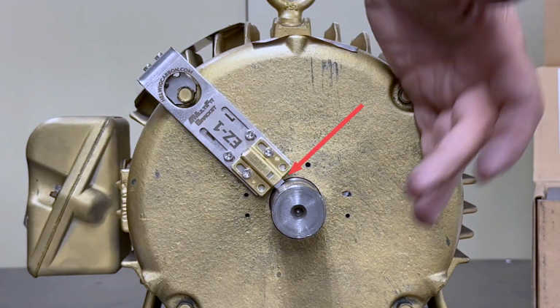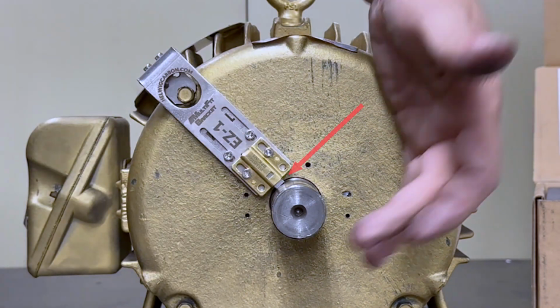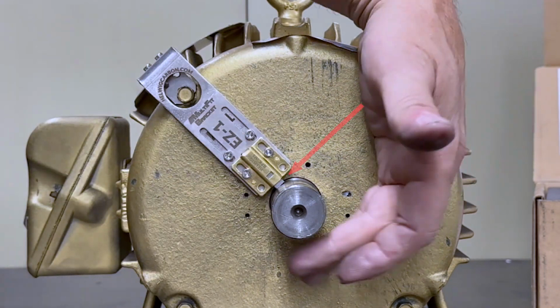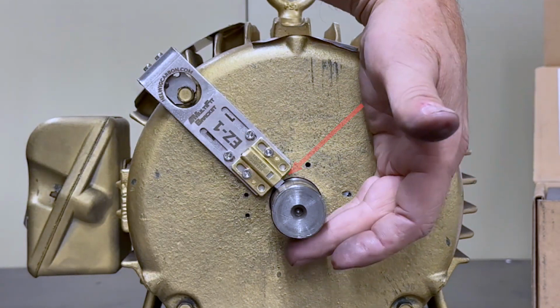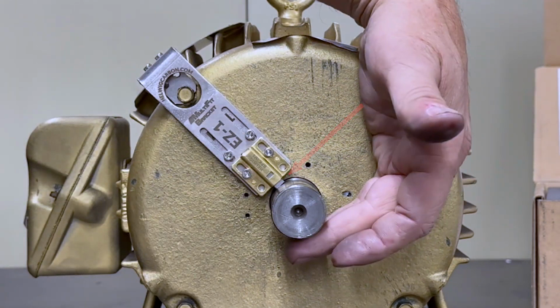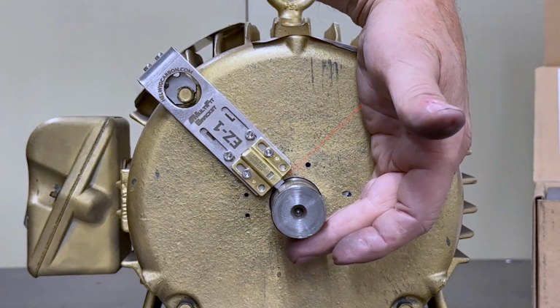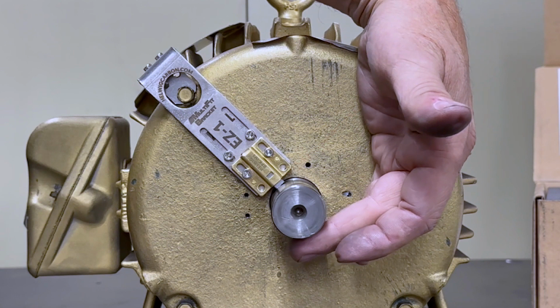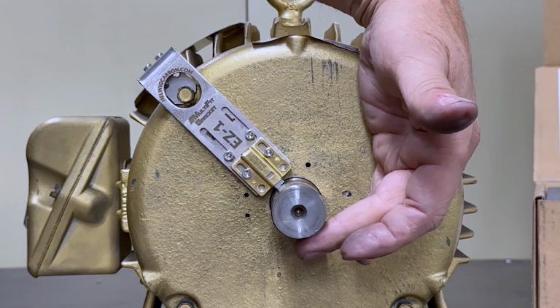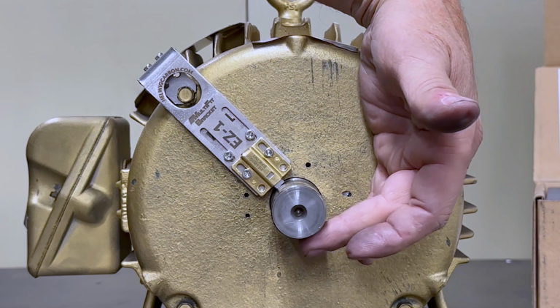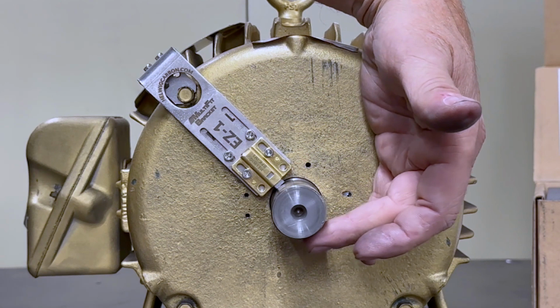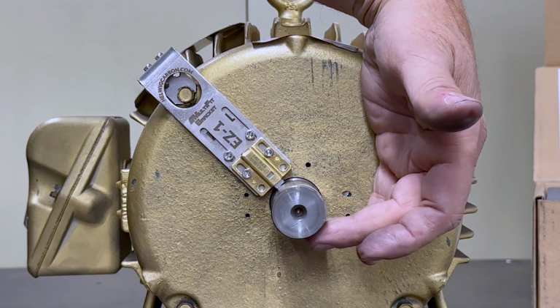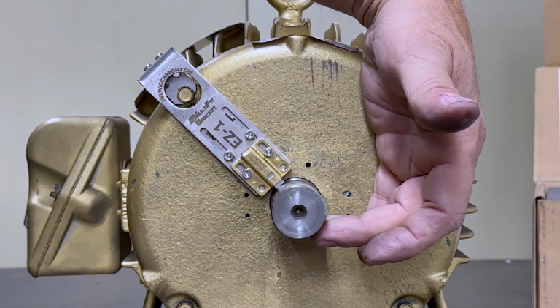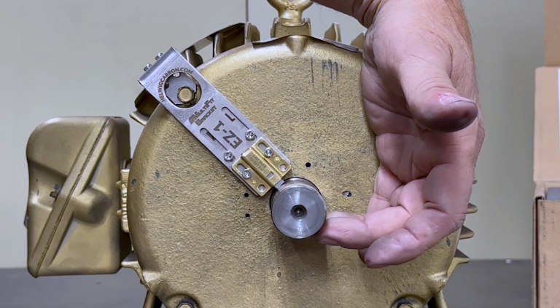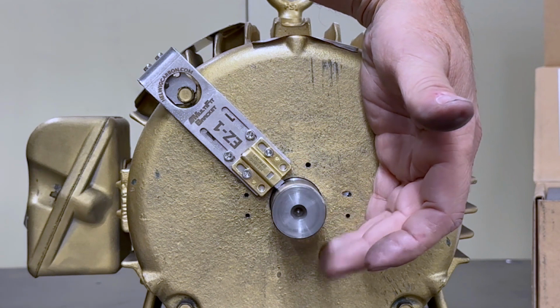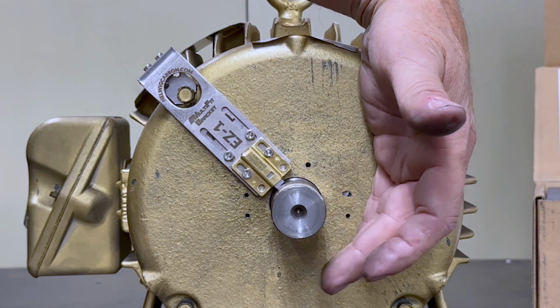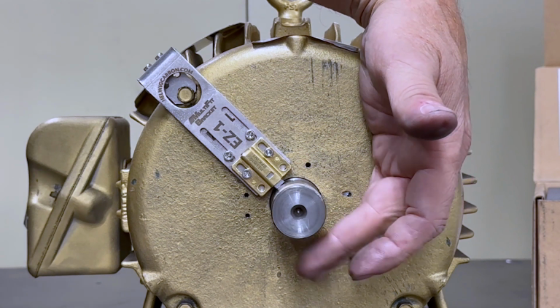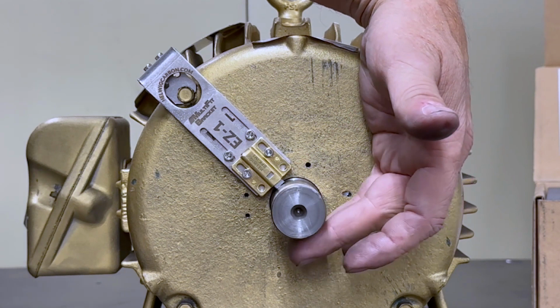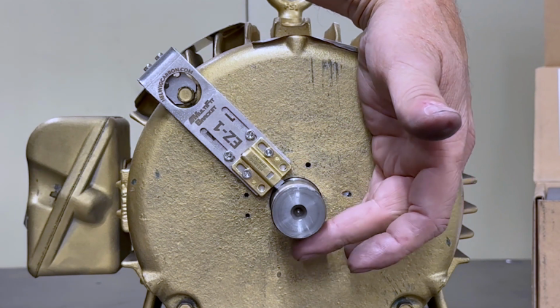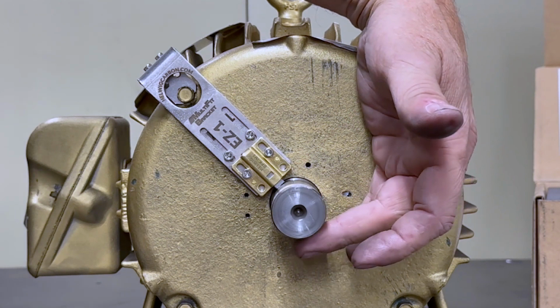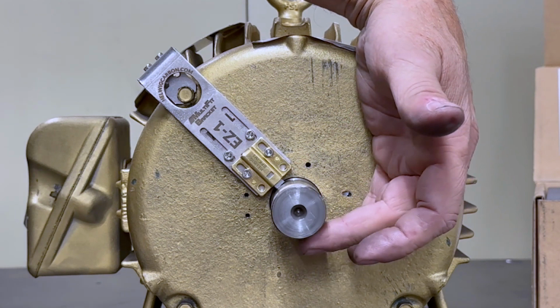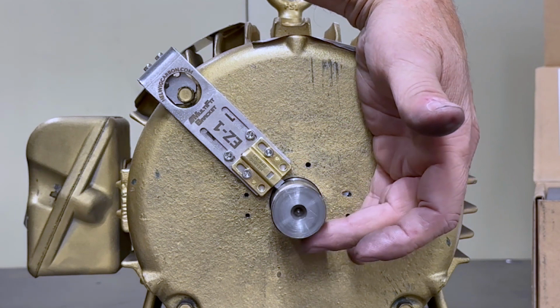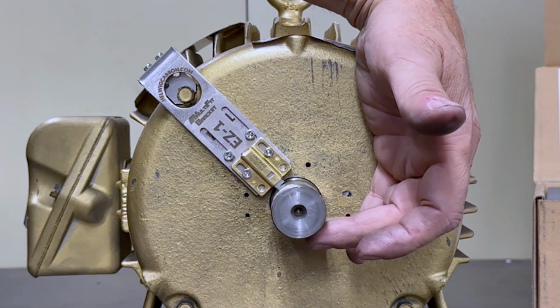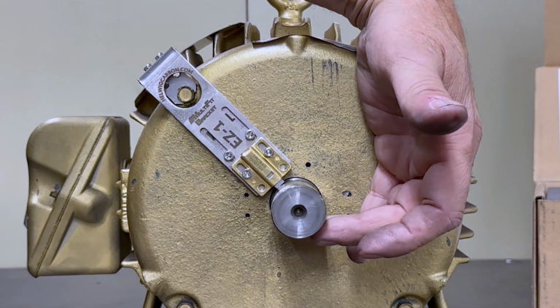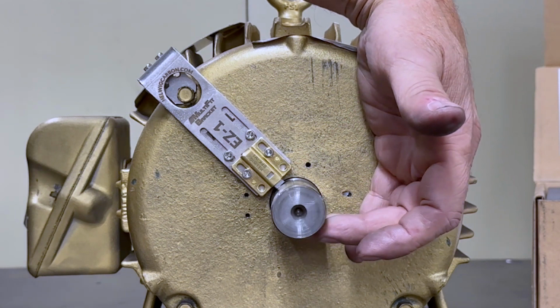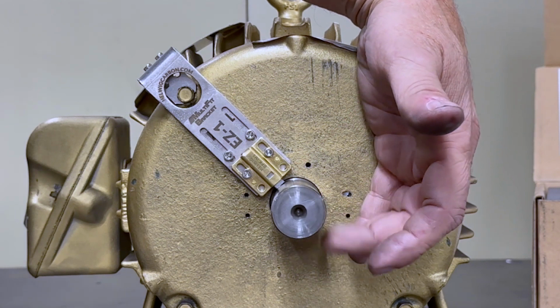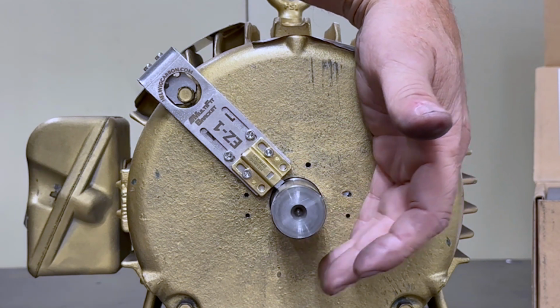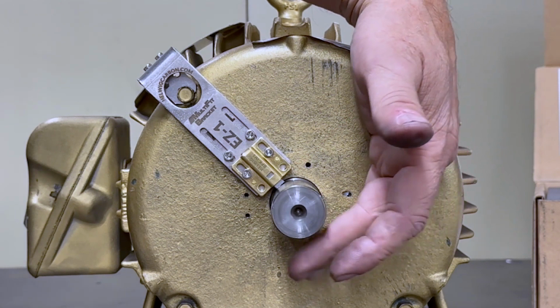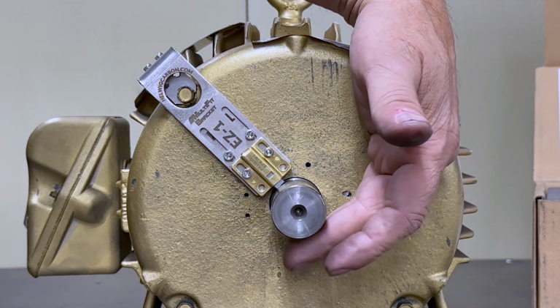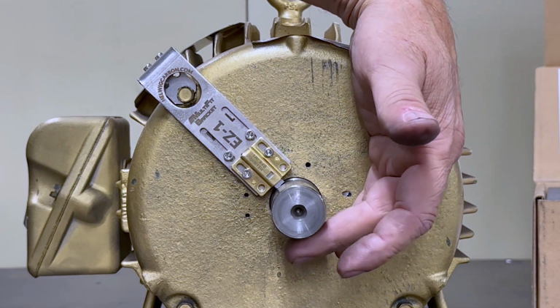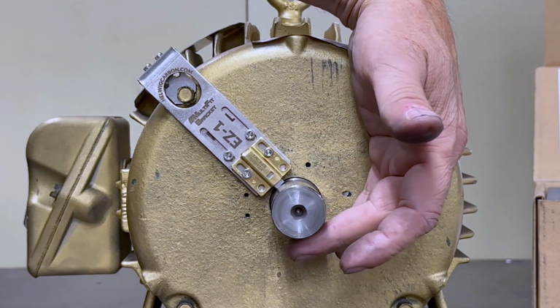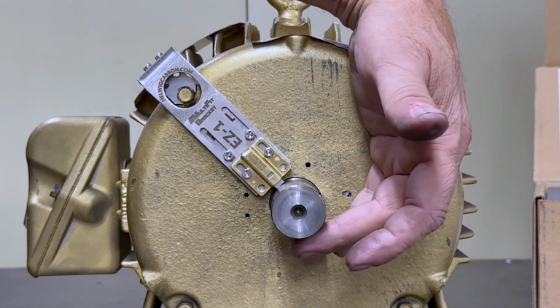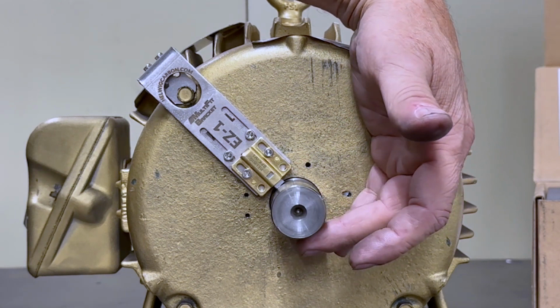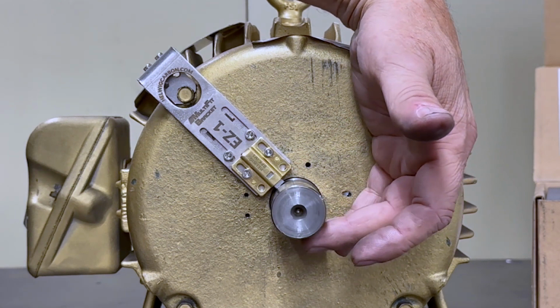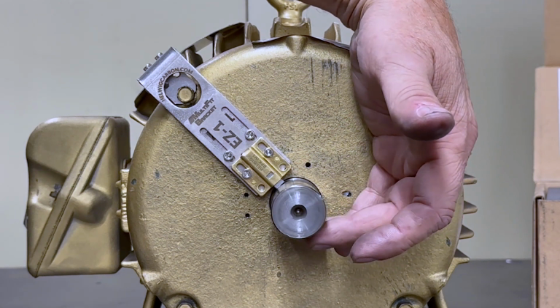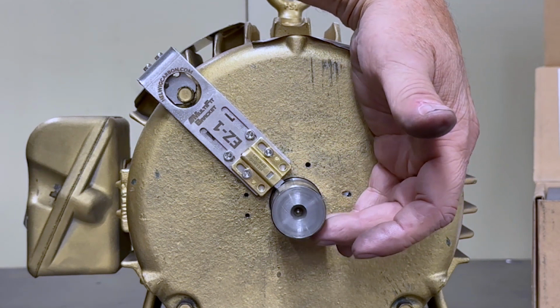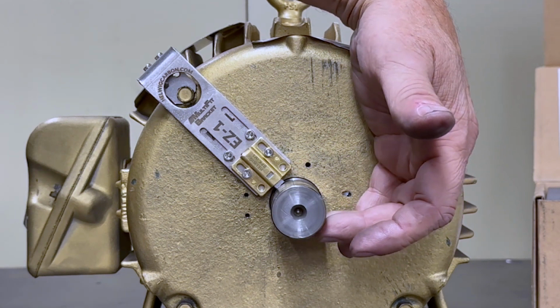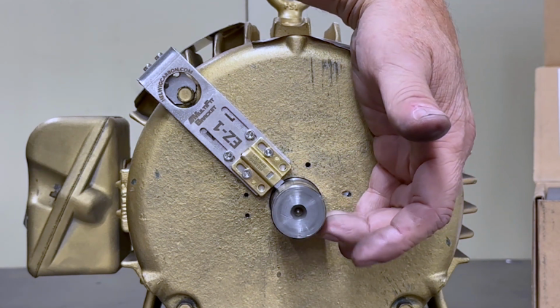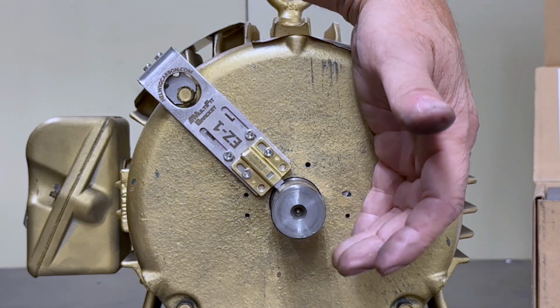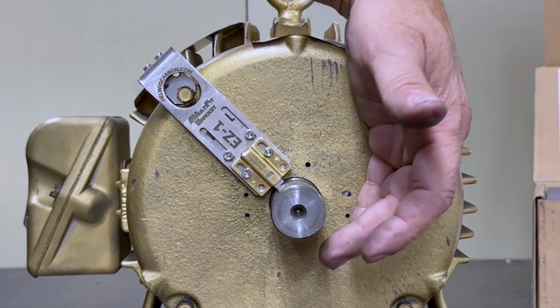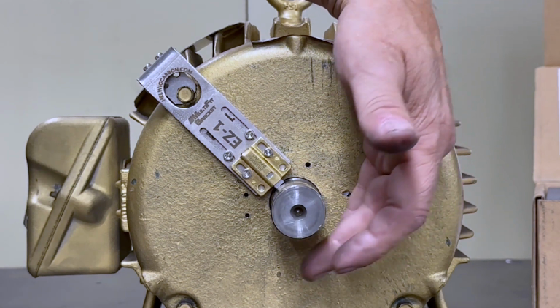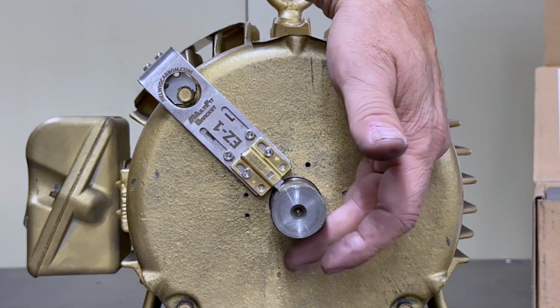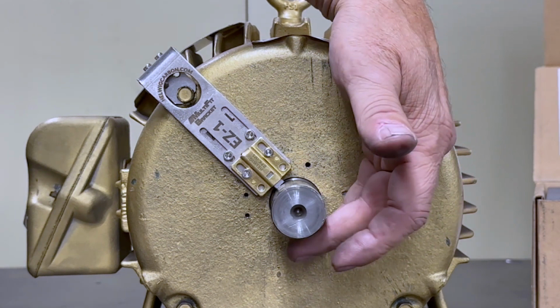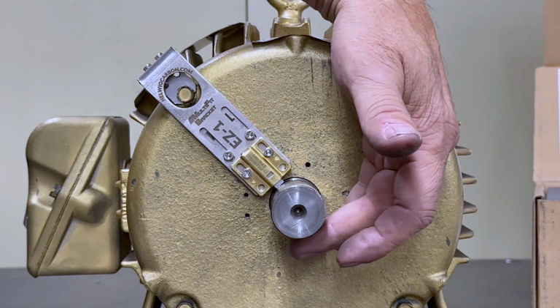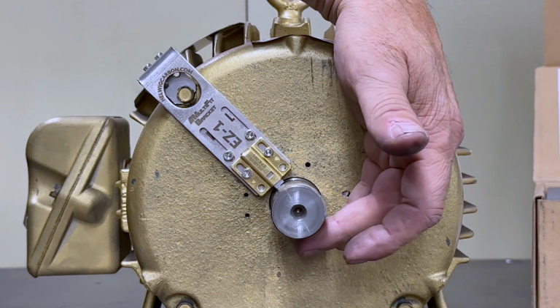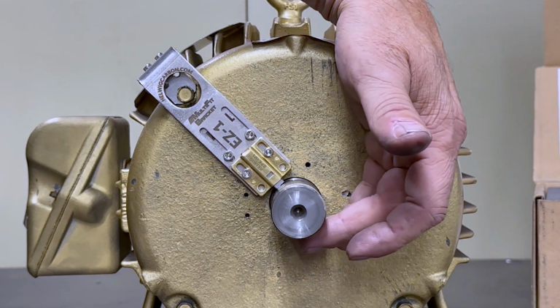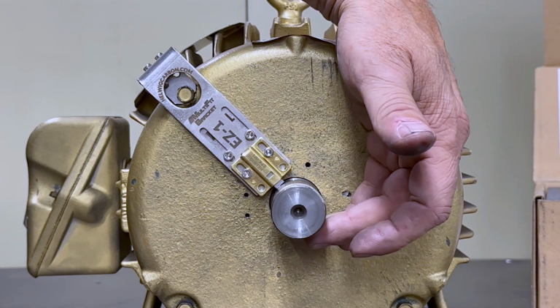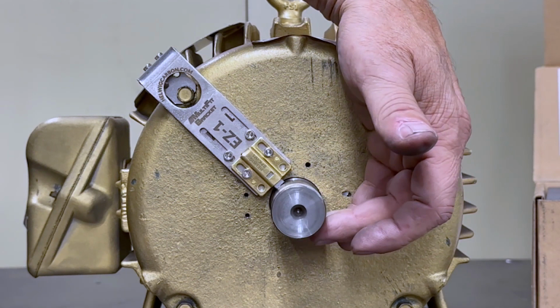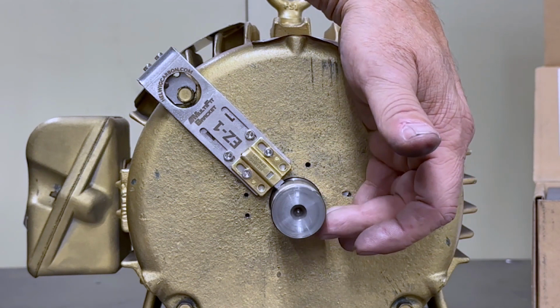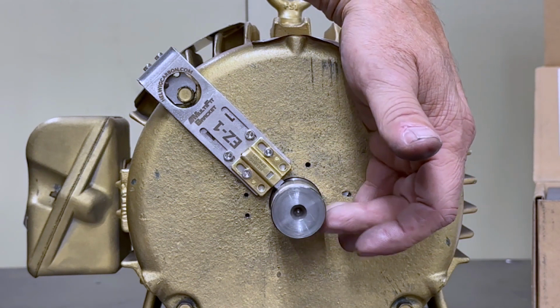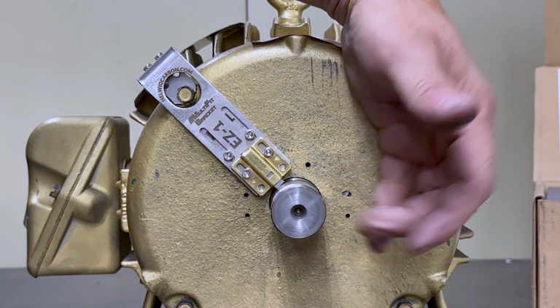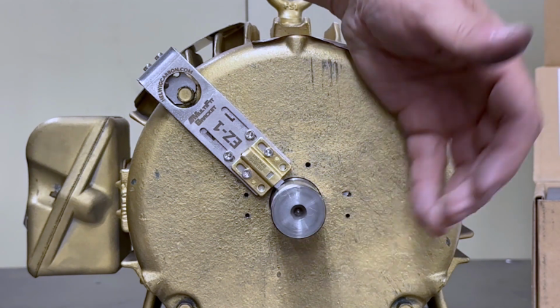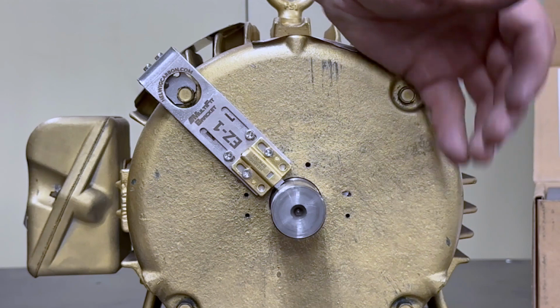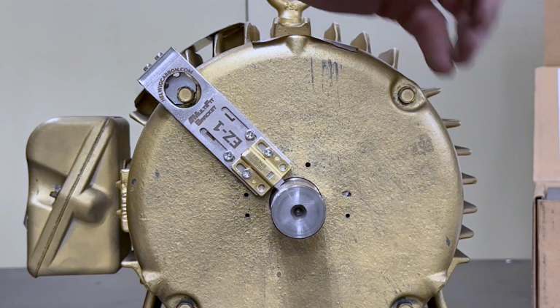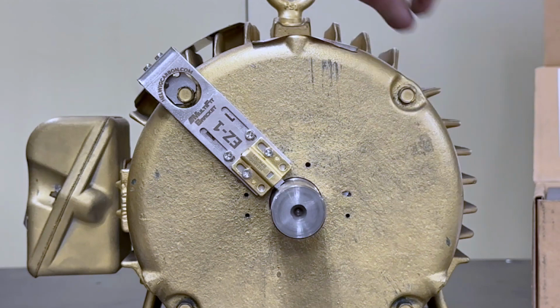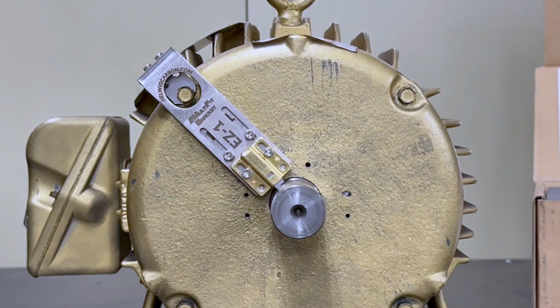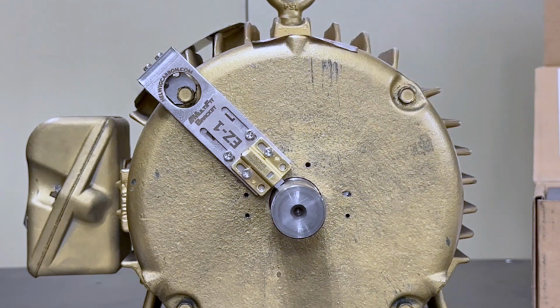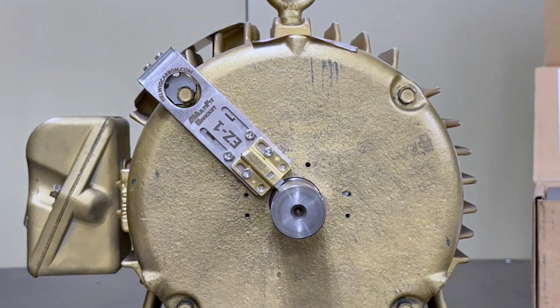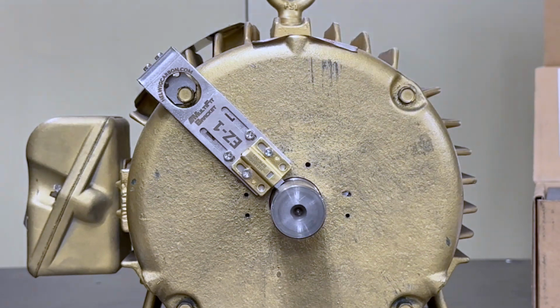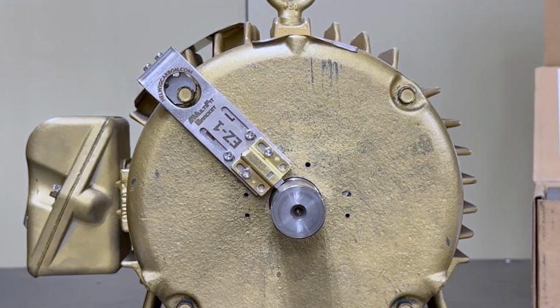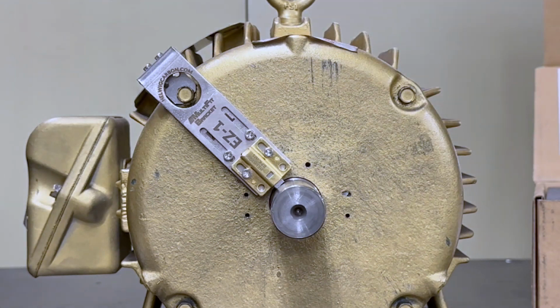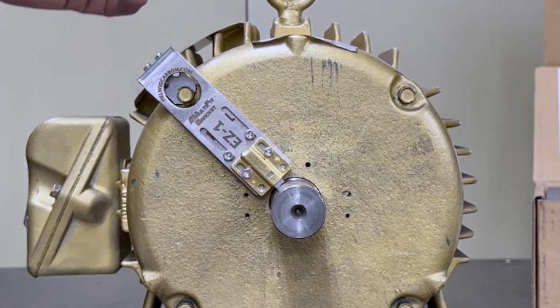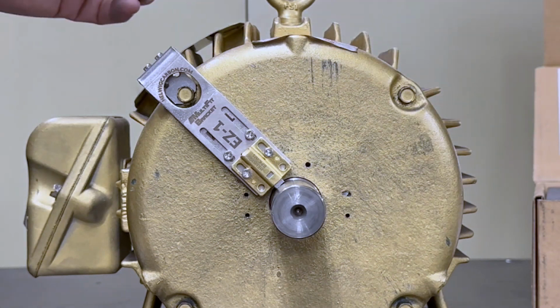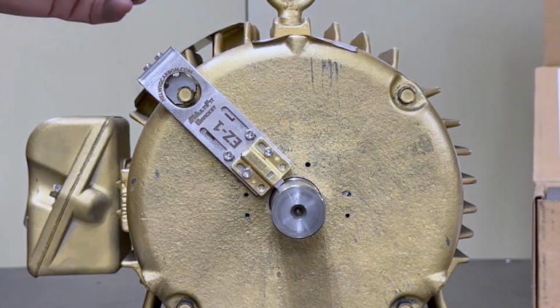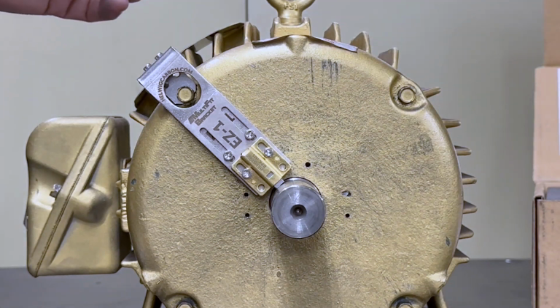Spin the motor shaft to make sure that there are no key, keyway, or anything that could damage the brush, and your installation is complete.